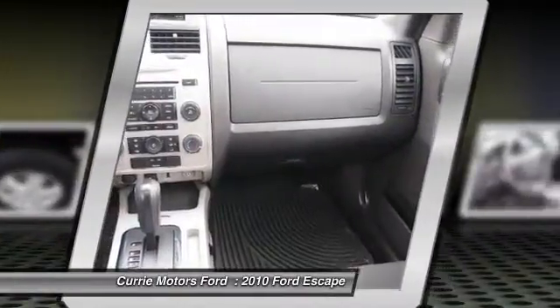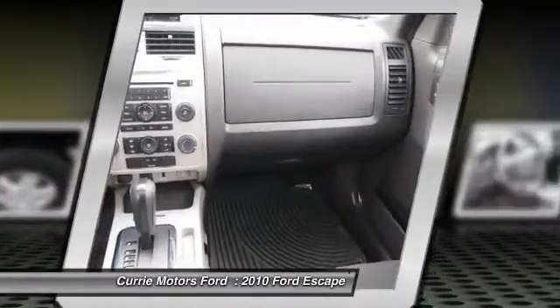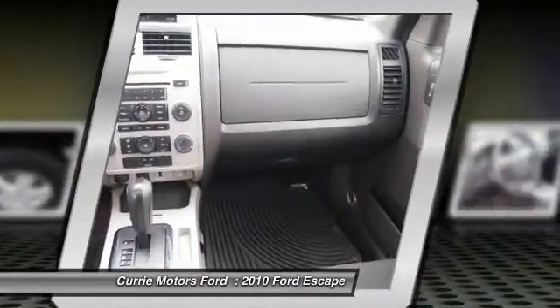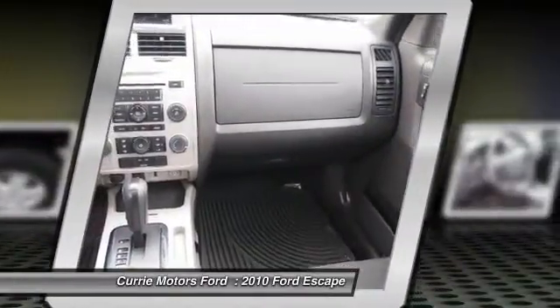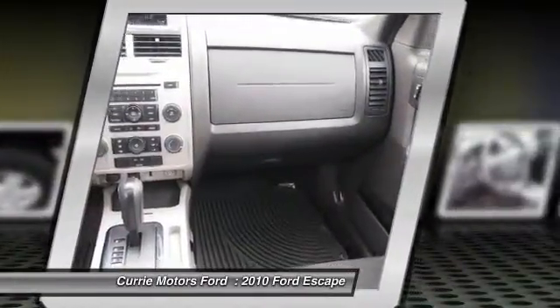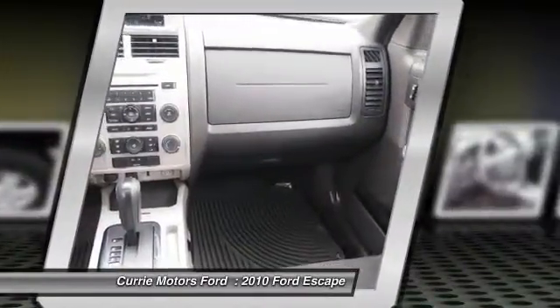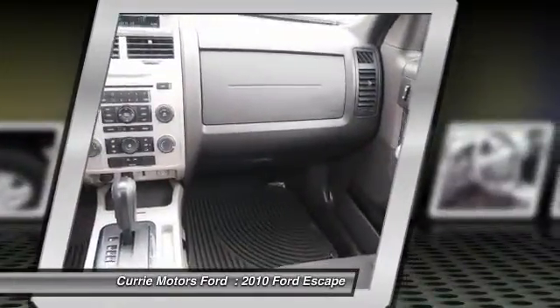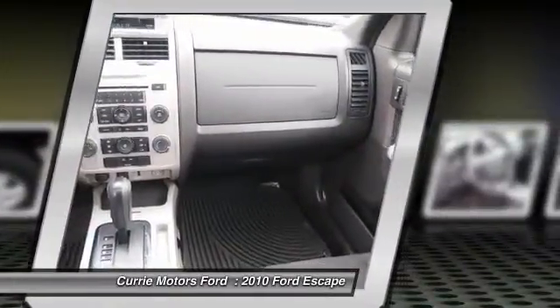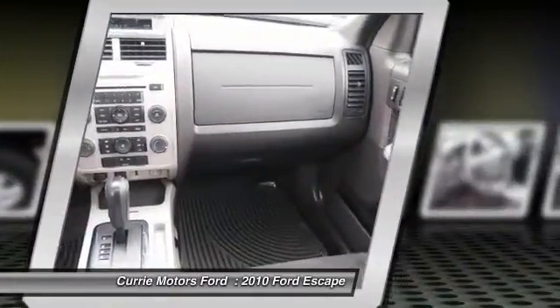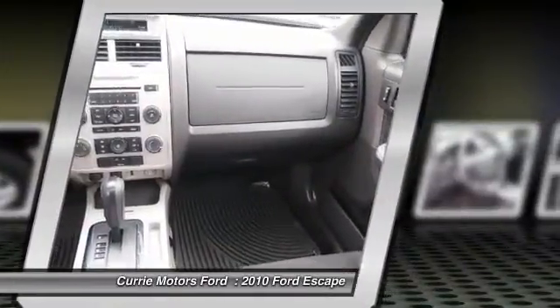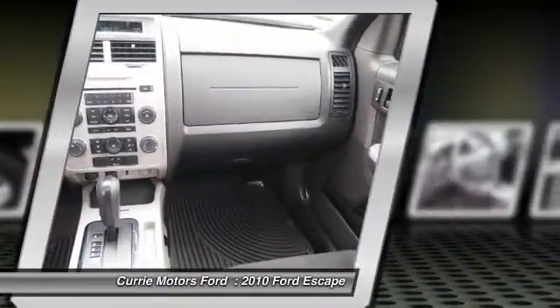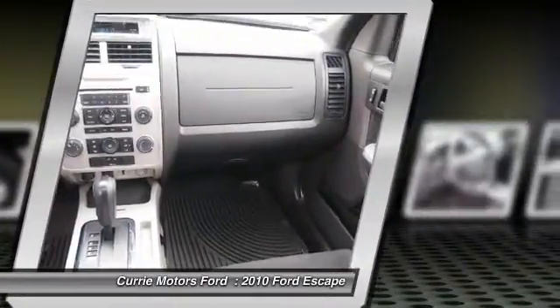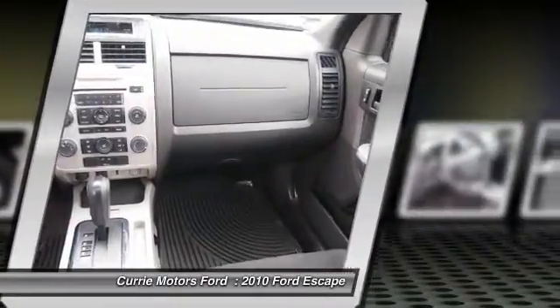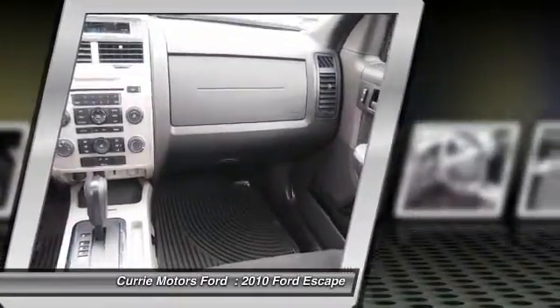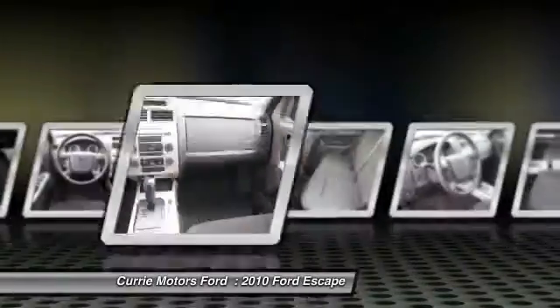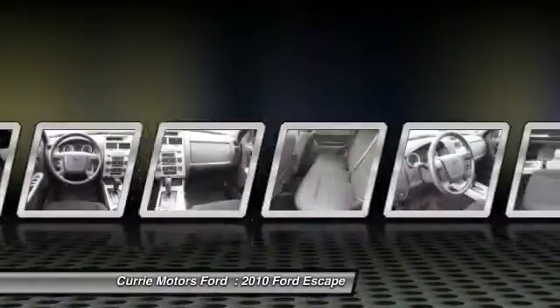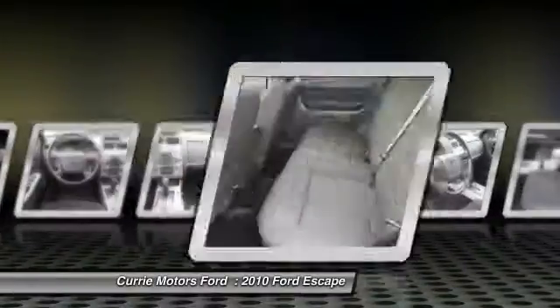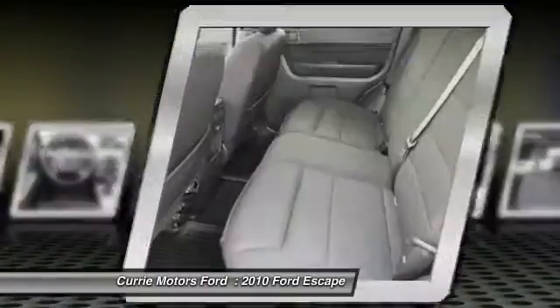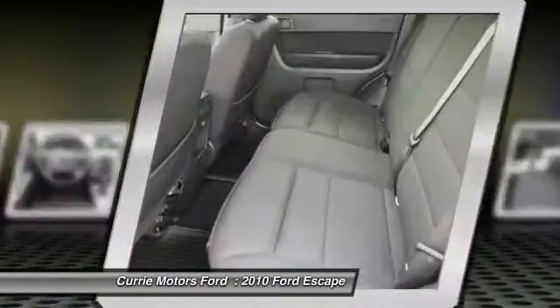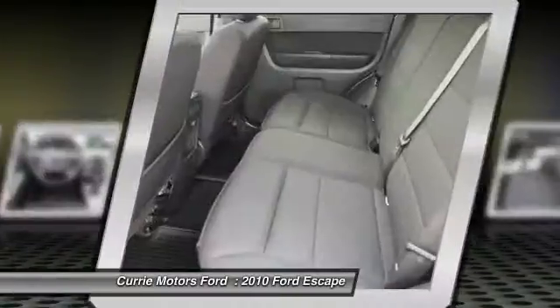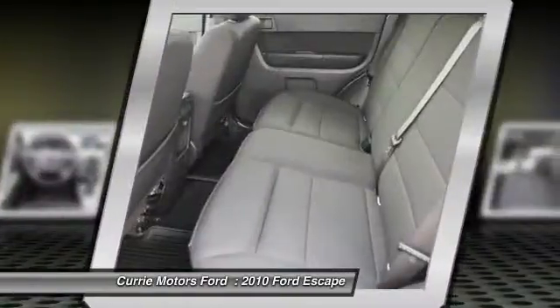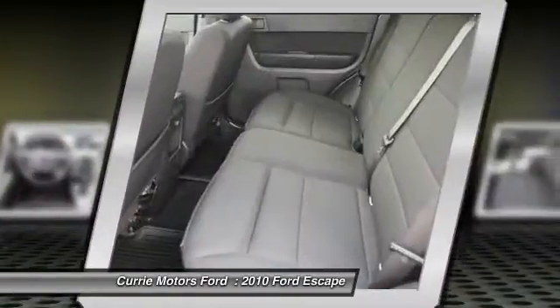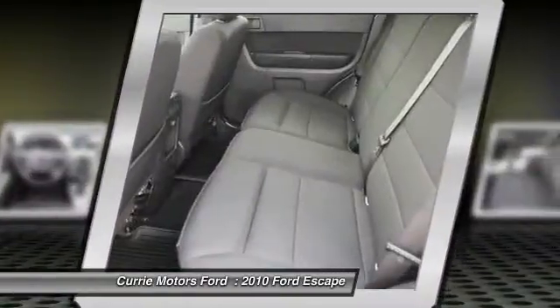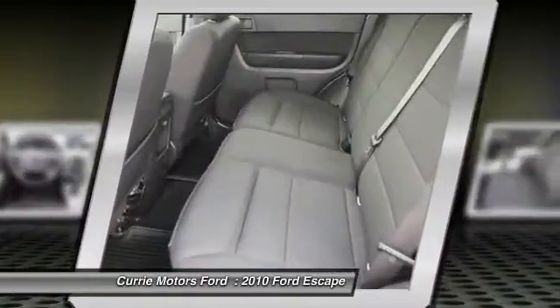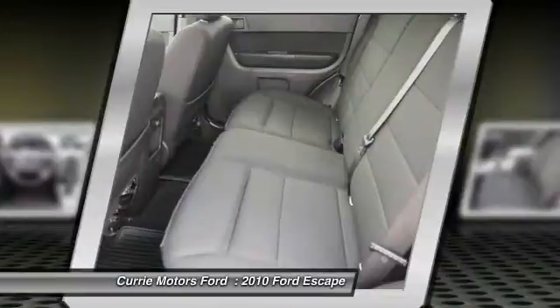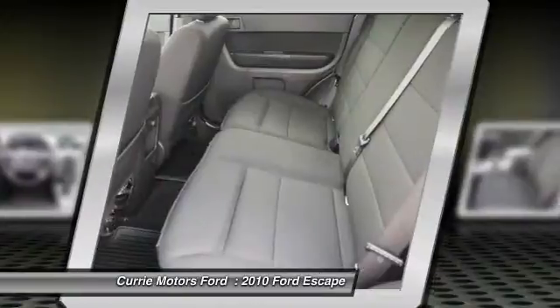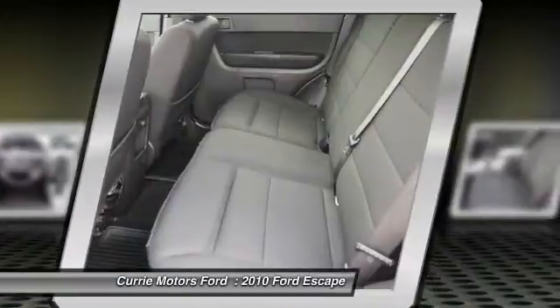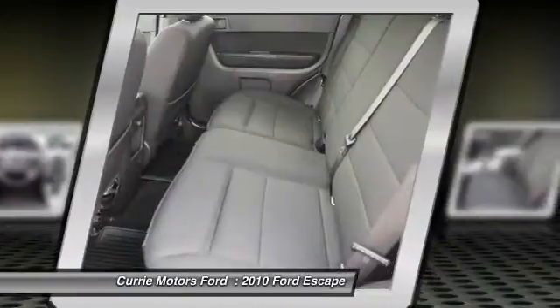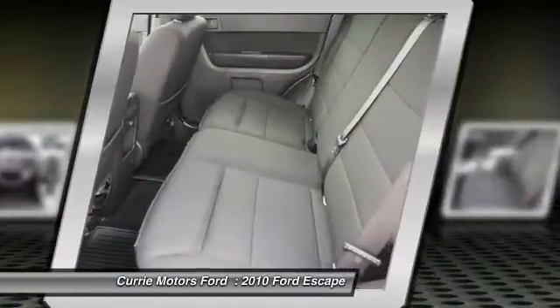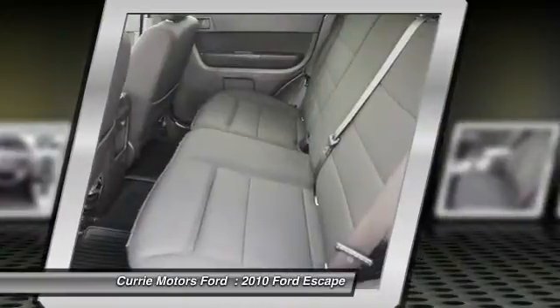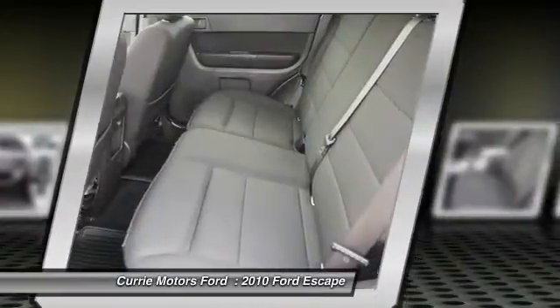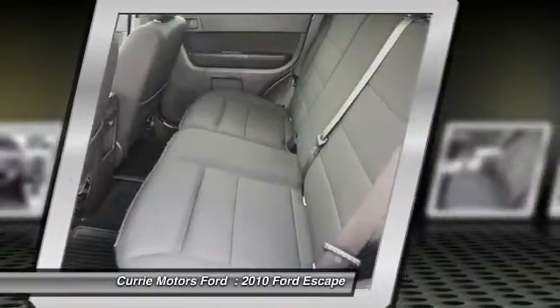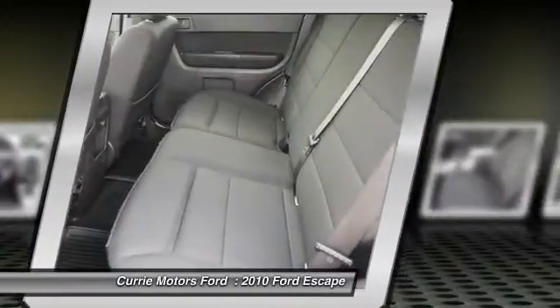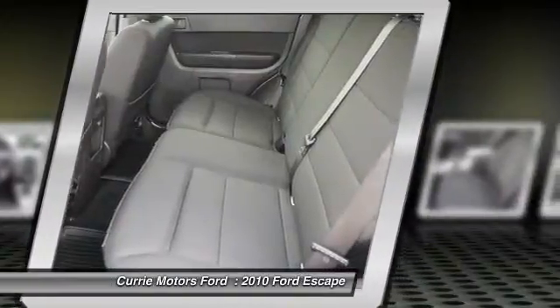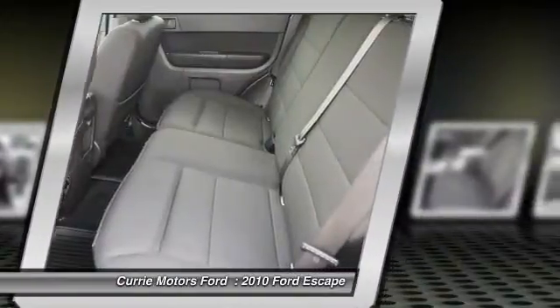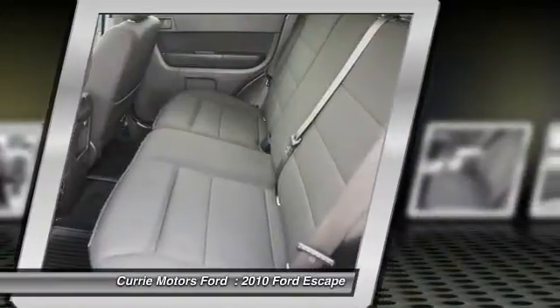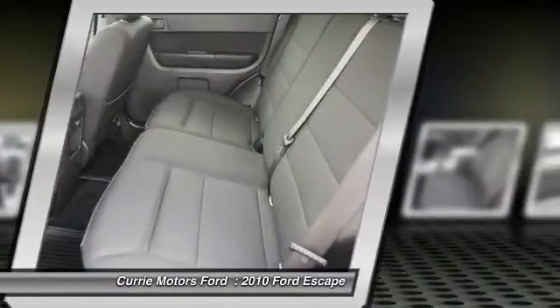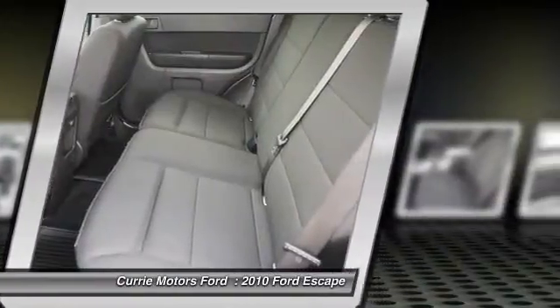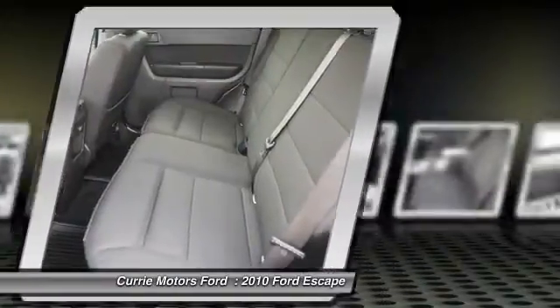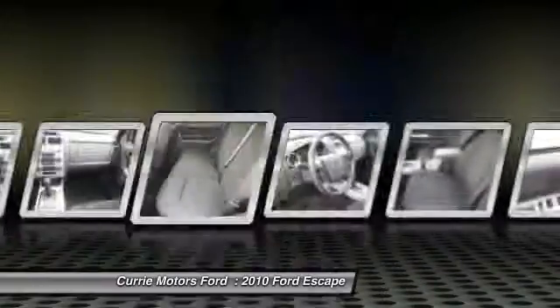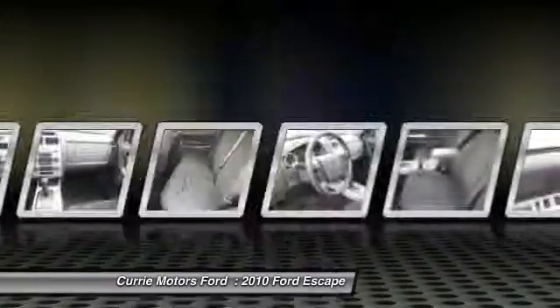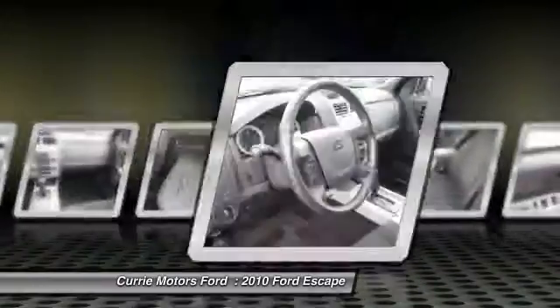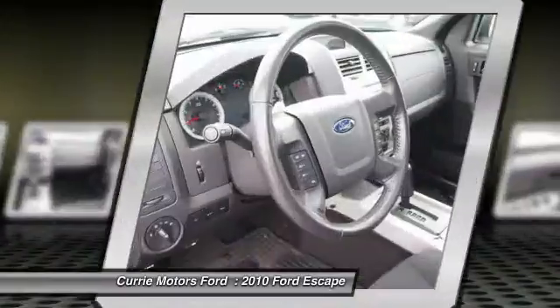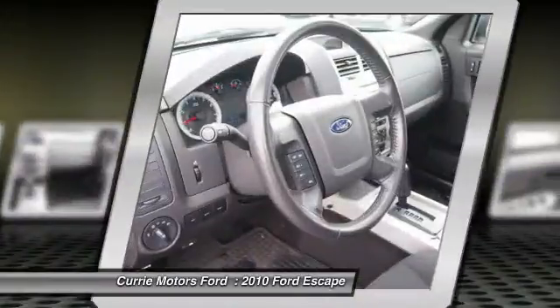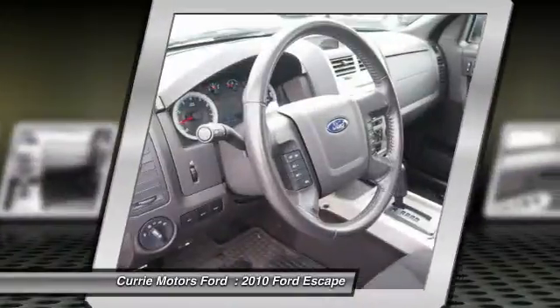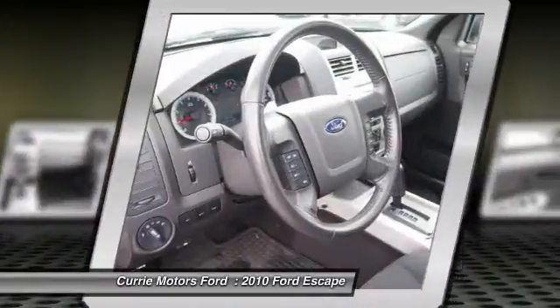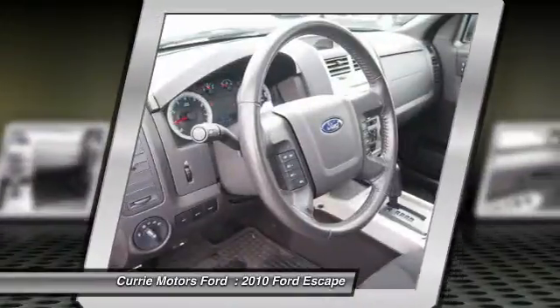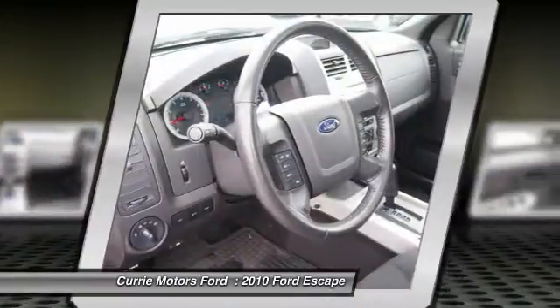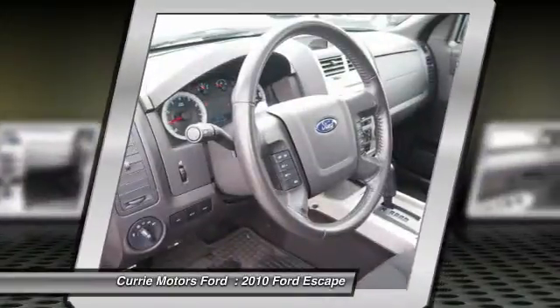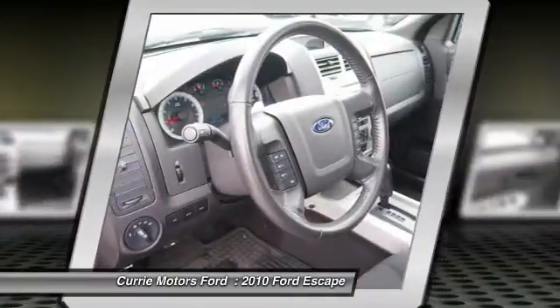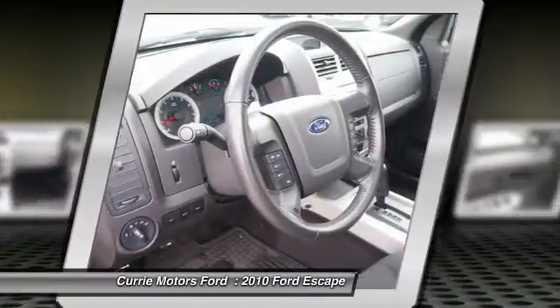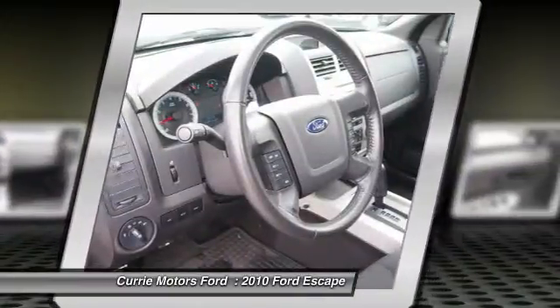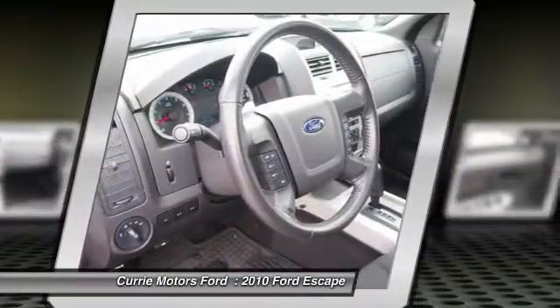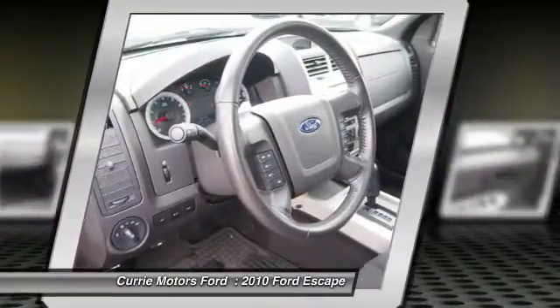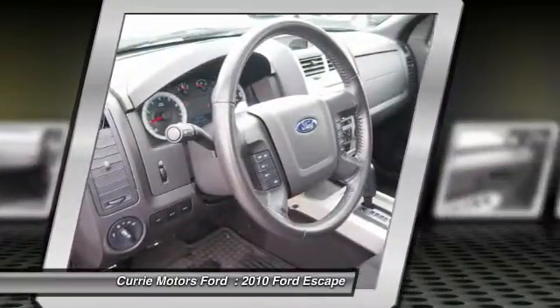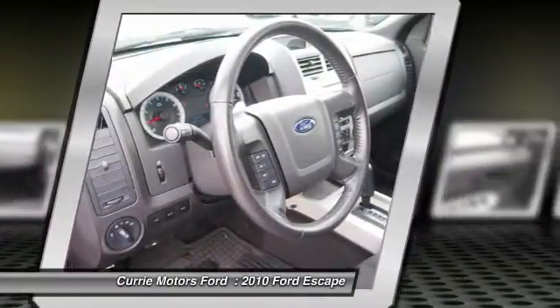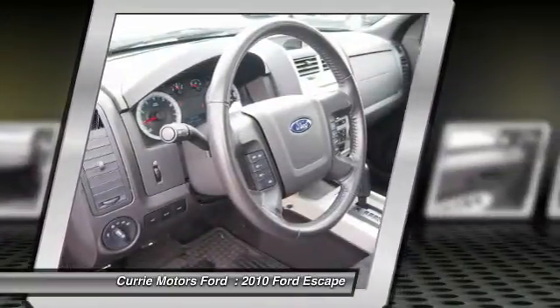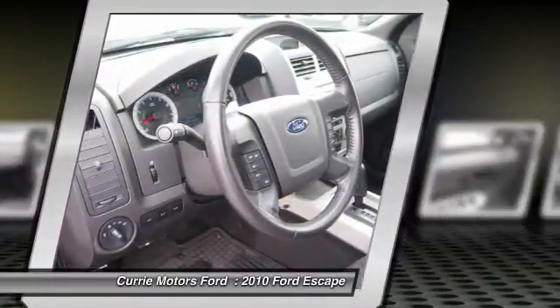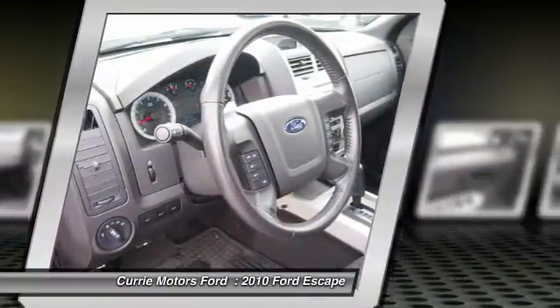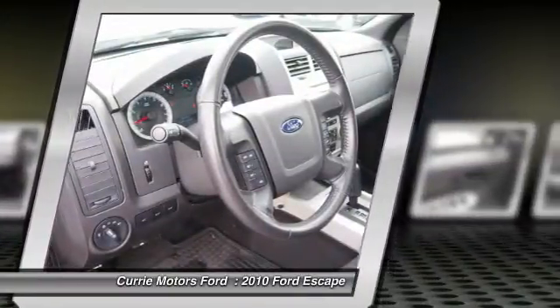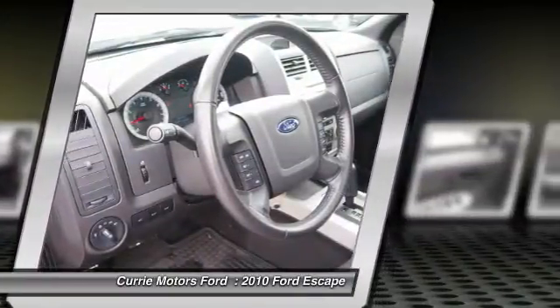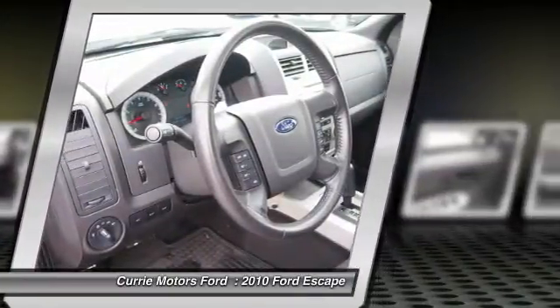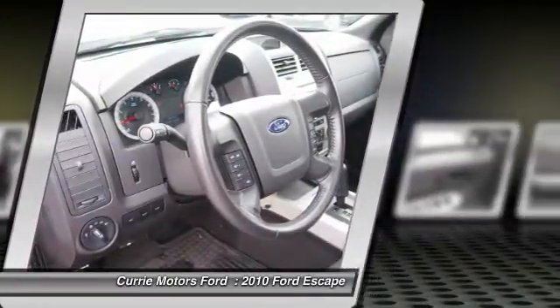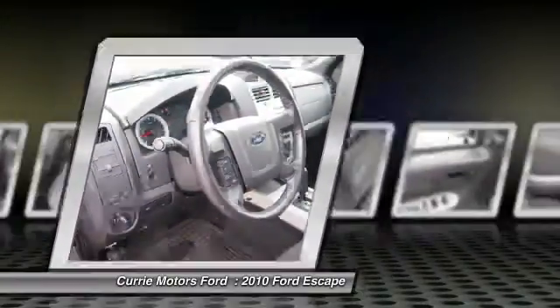Compass, fog lights, power windows, rear window defroster. Come see the car for yourself.